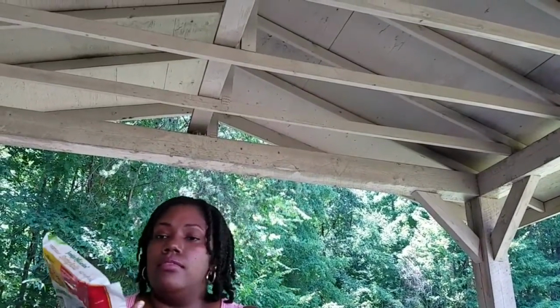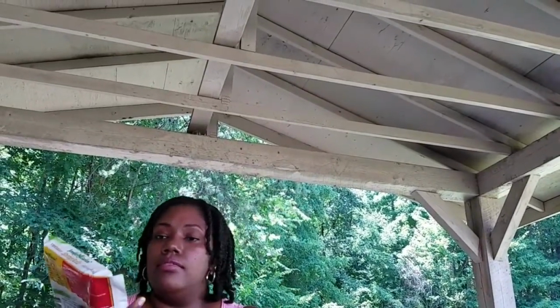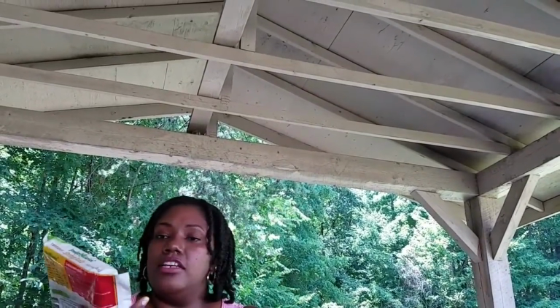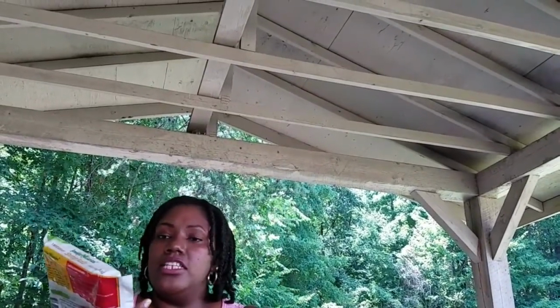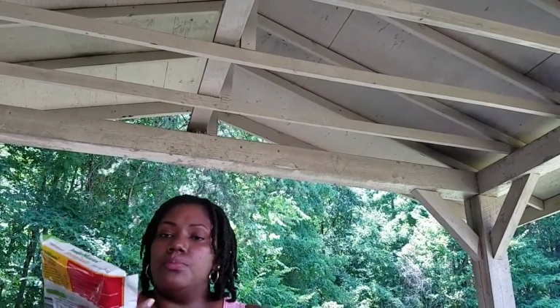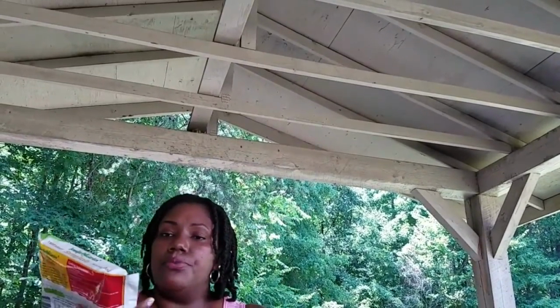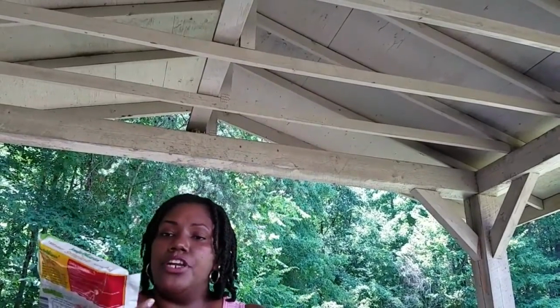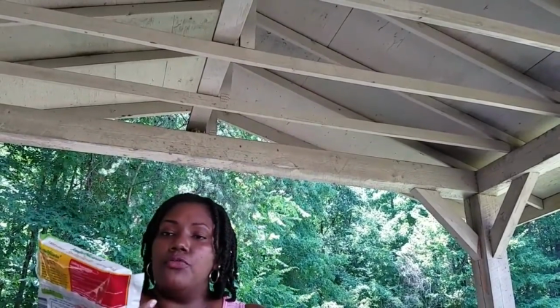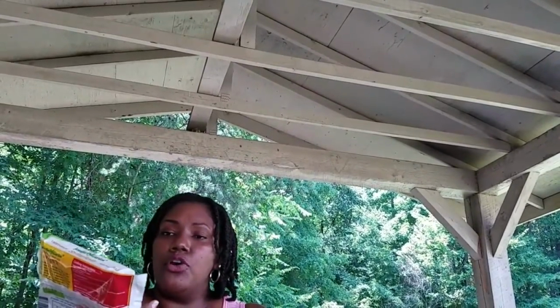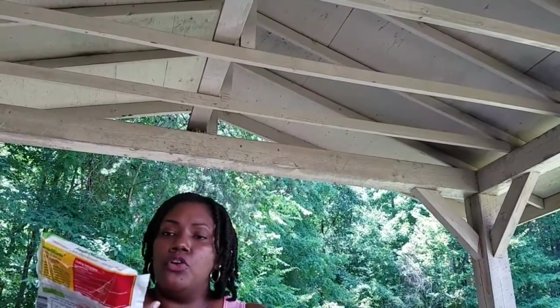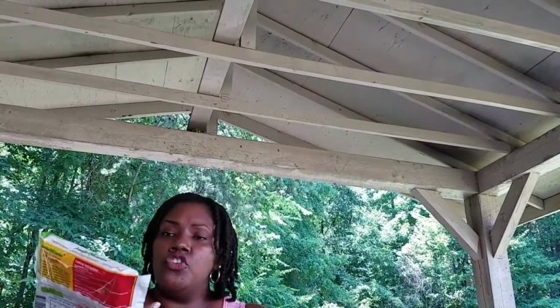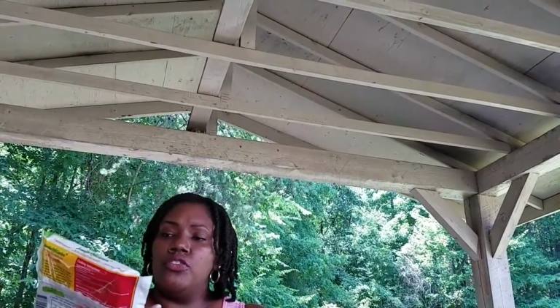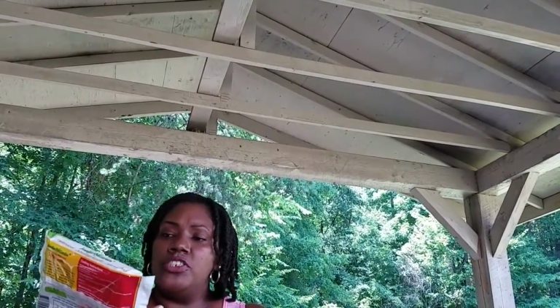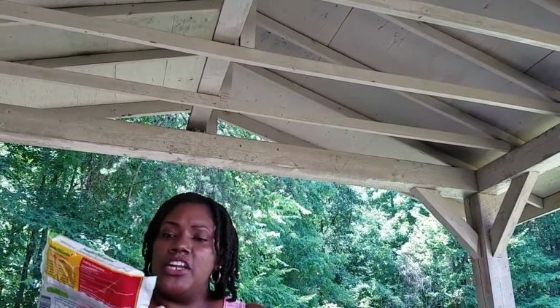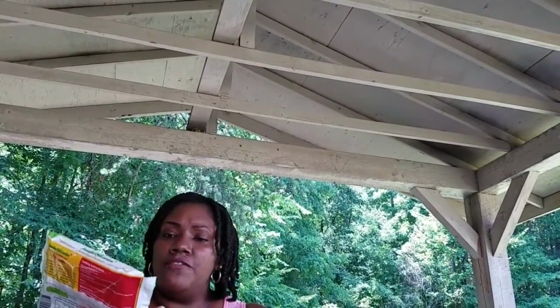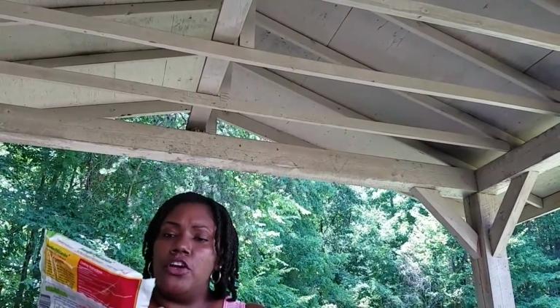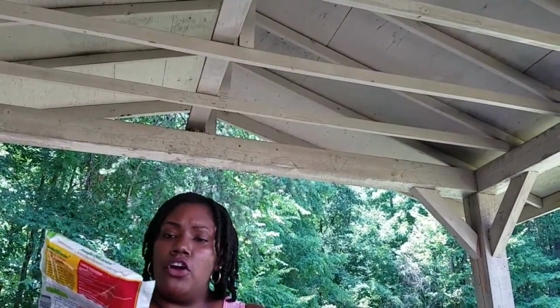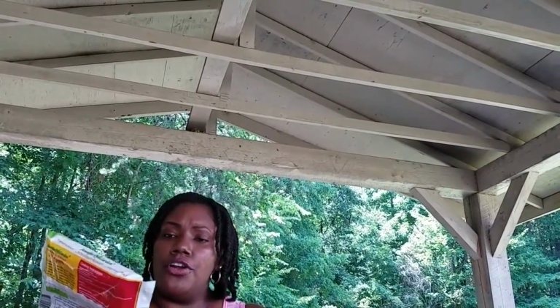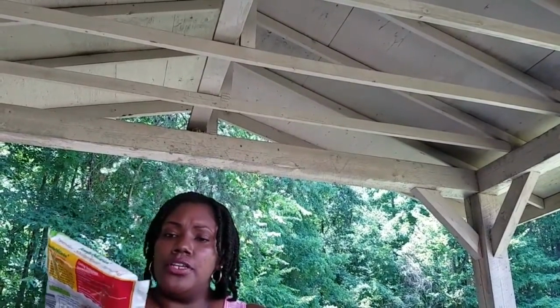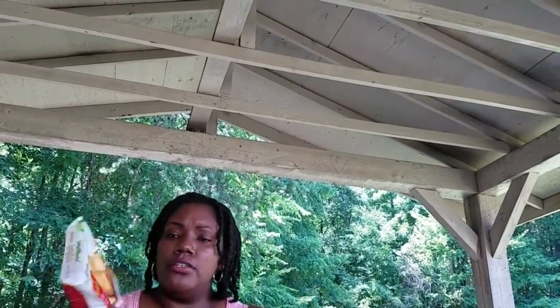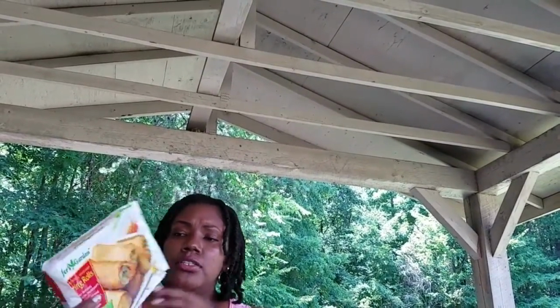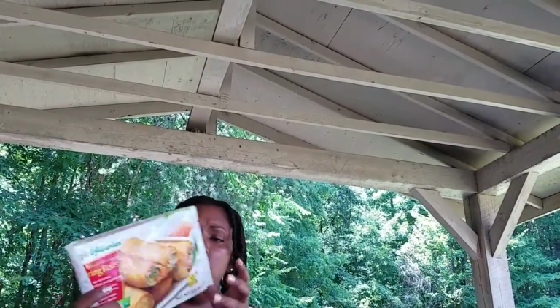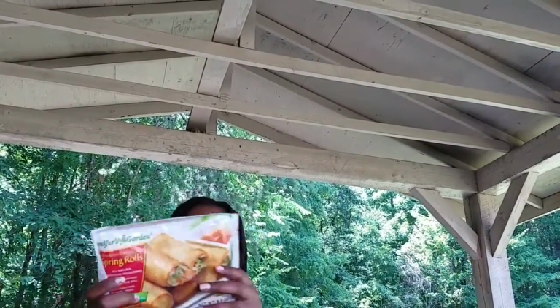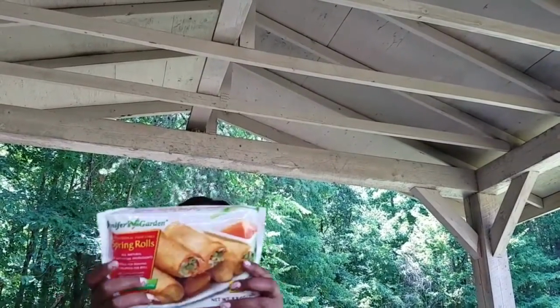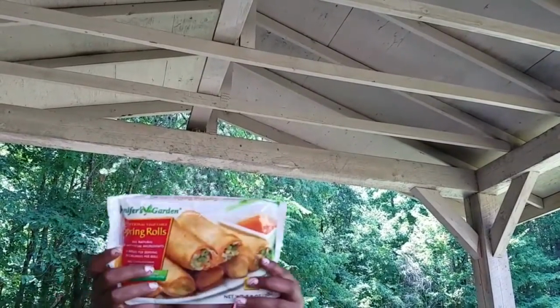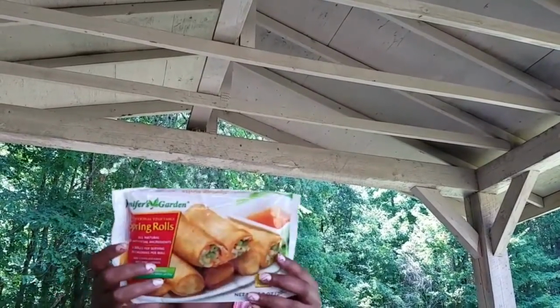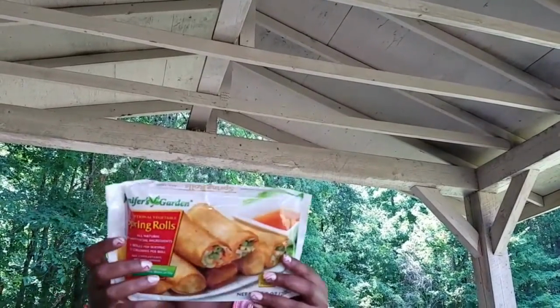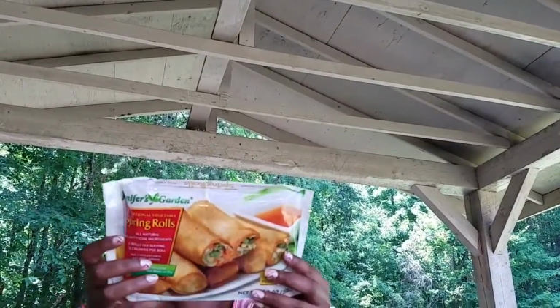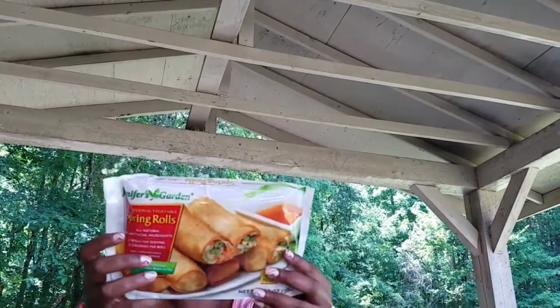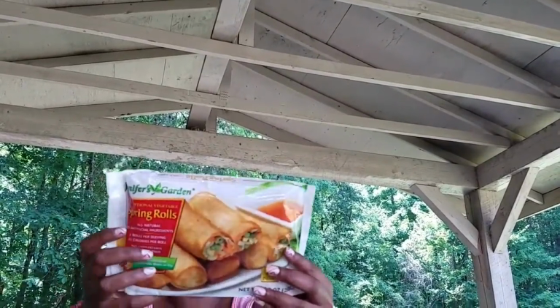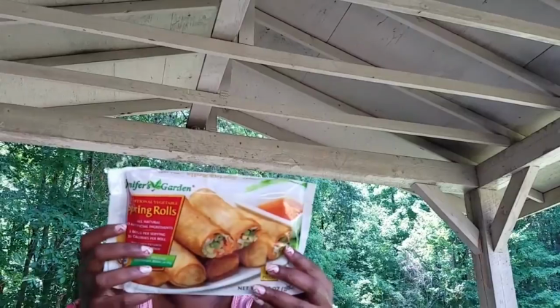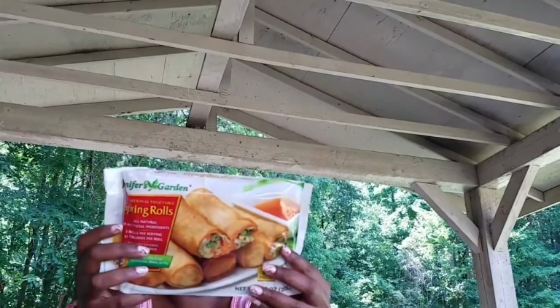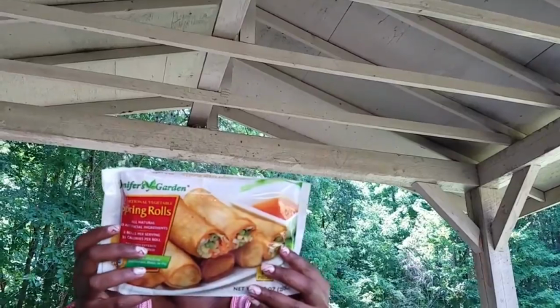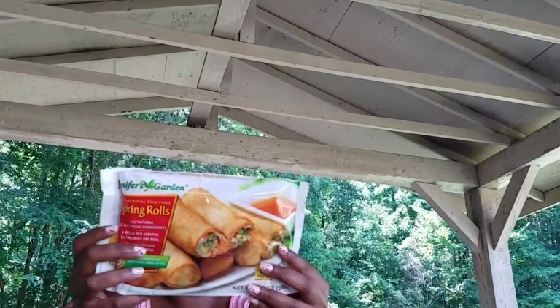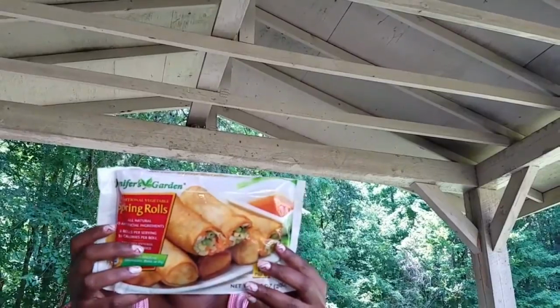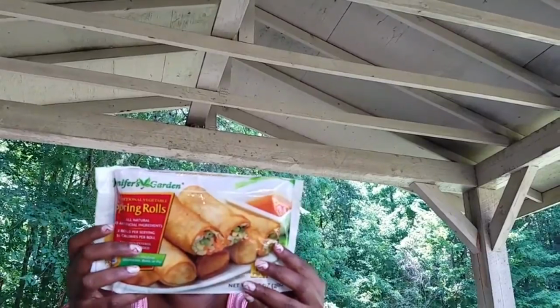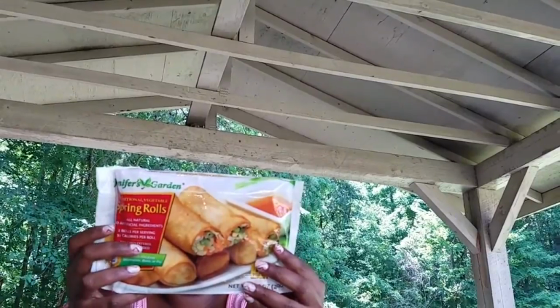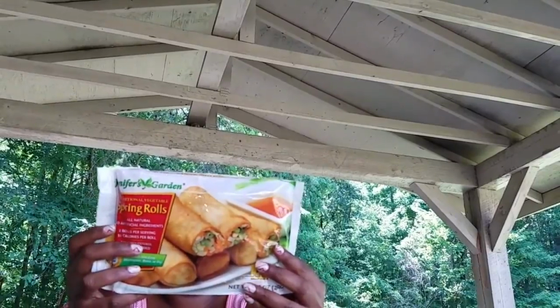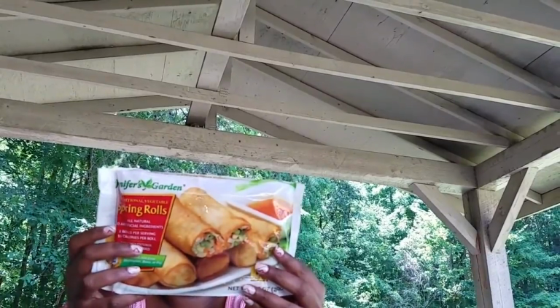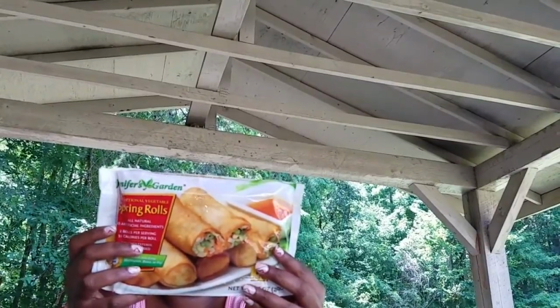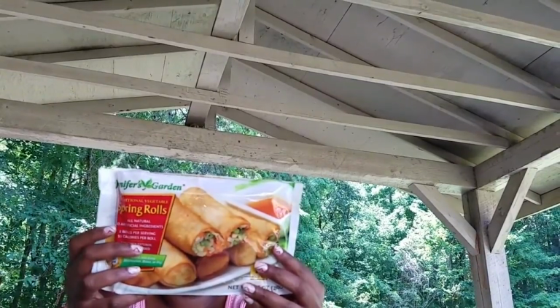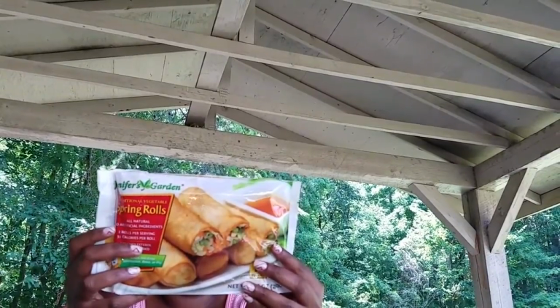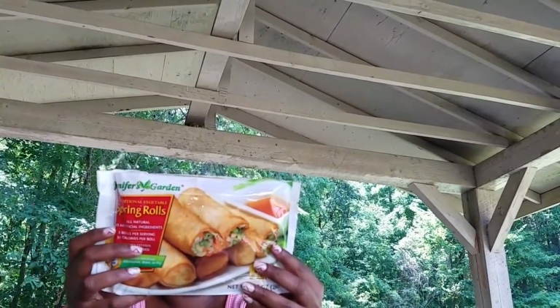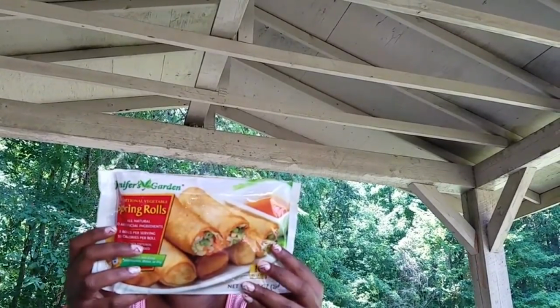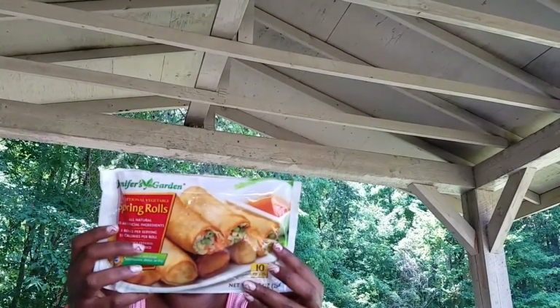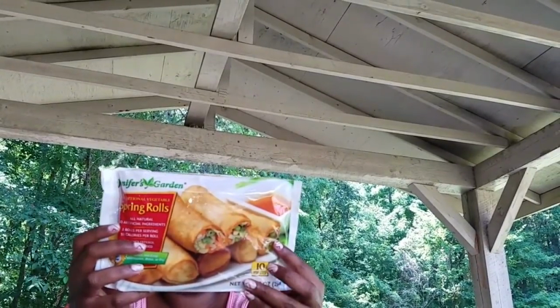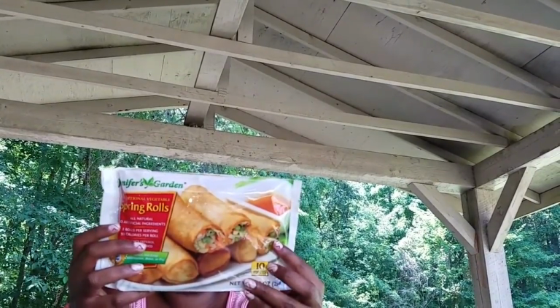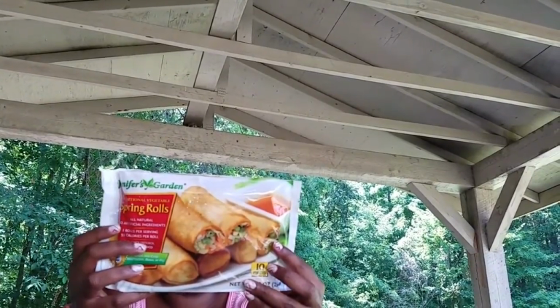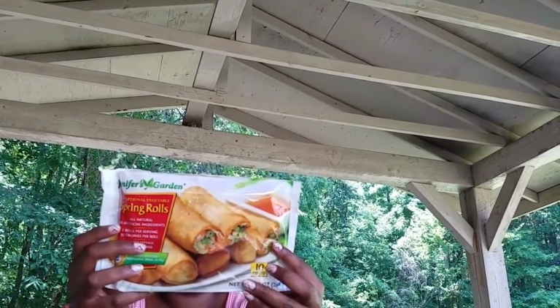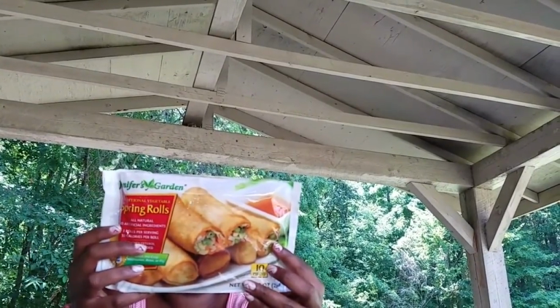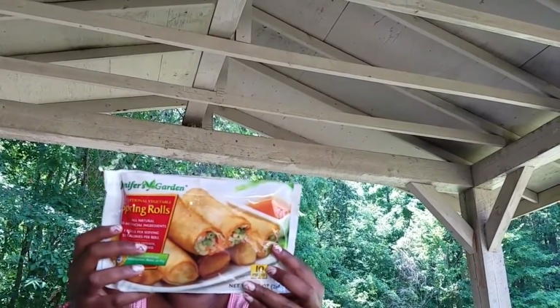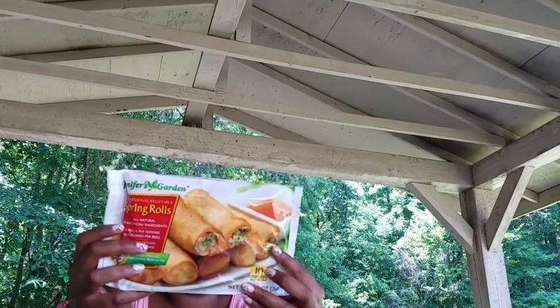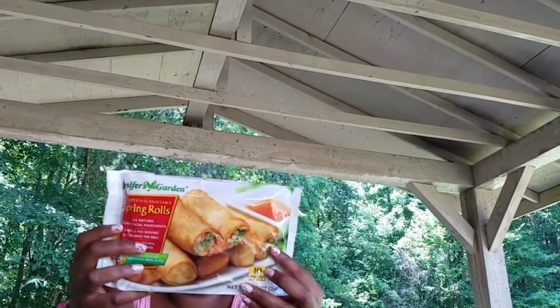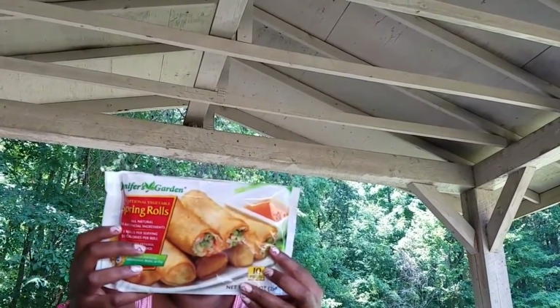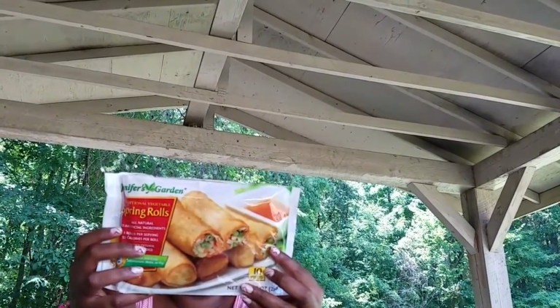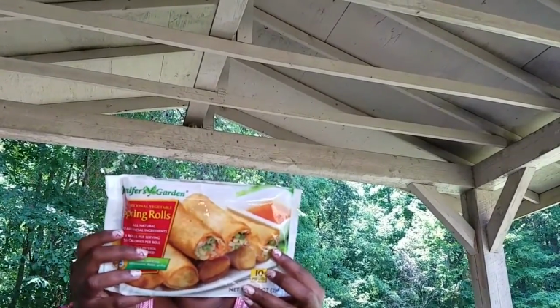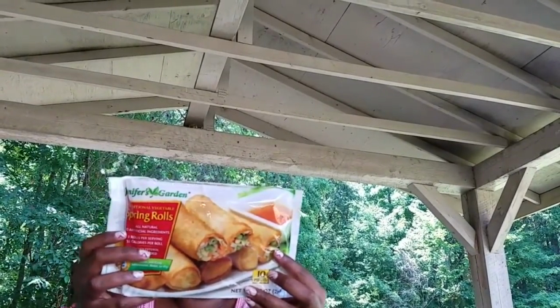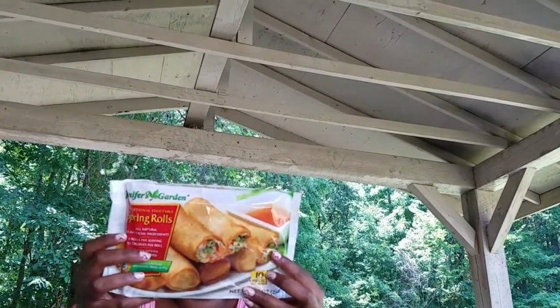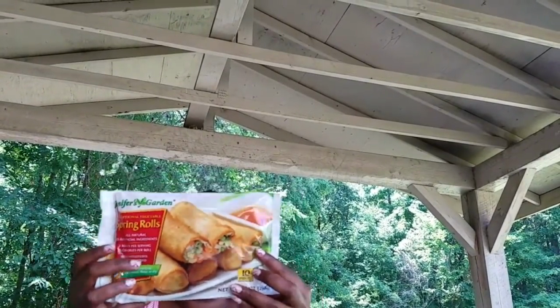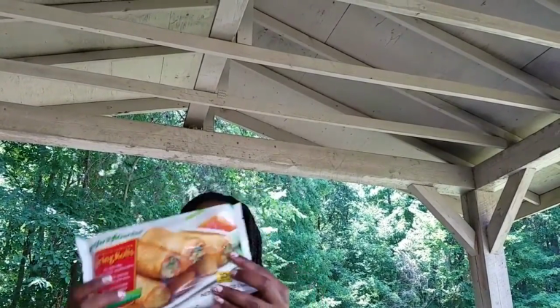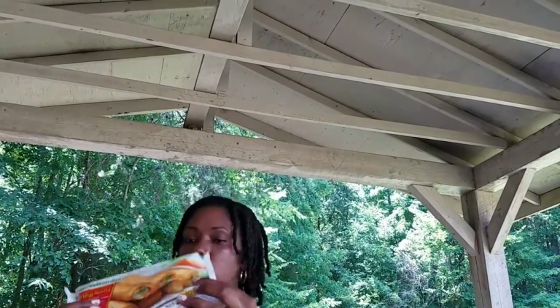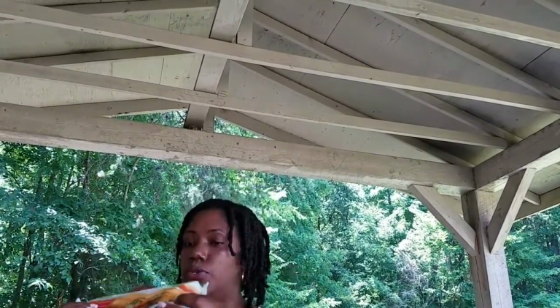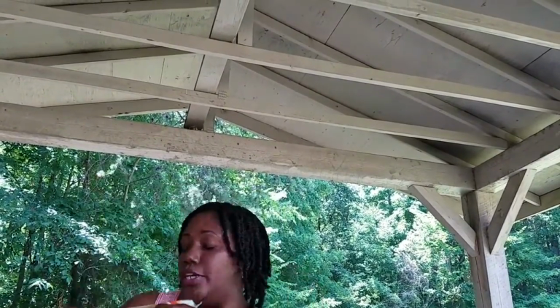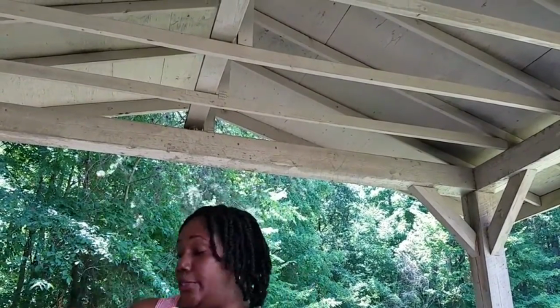These spring rolls from Jennifer Gardens look like this — they come with 10 in a pack.